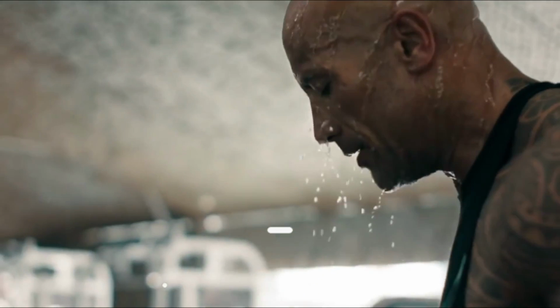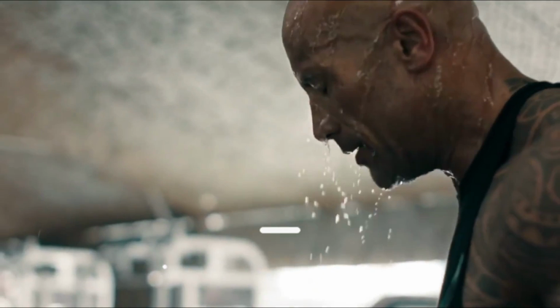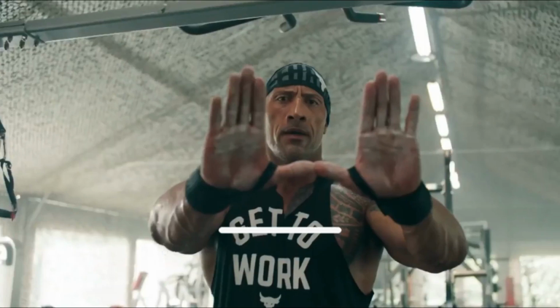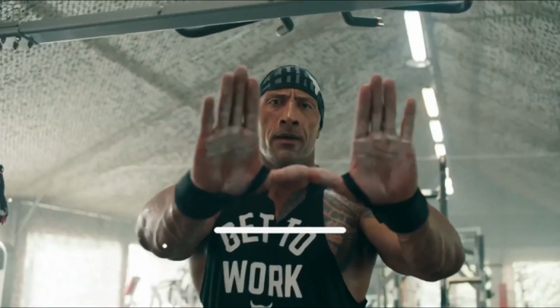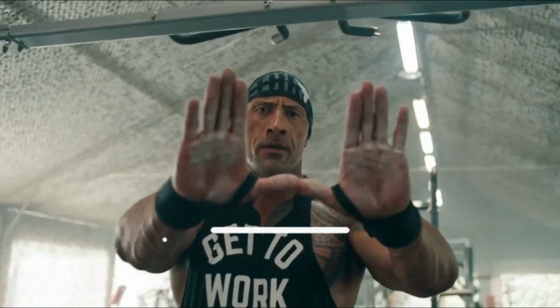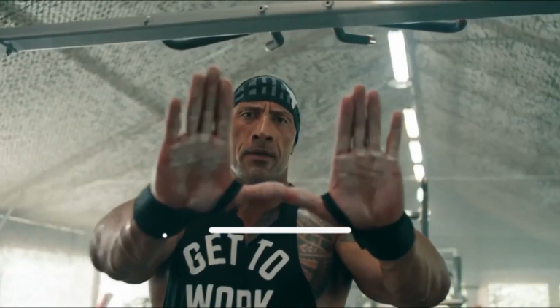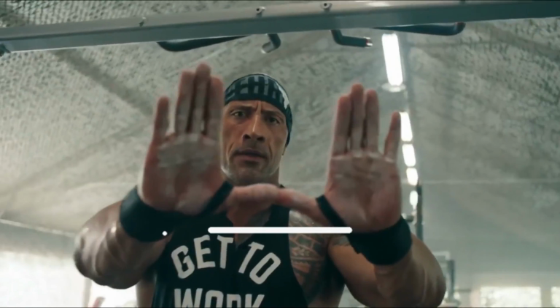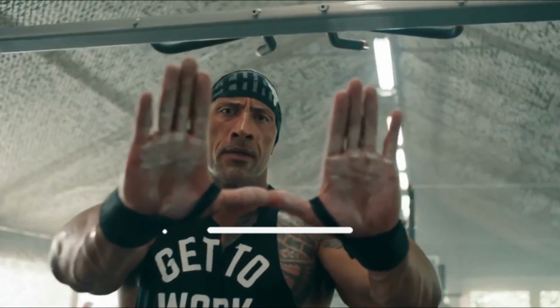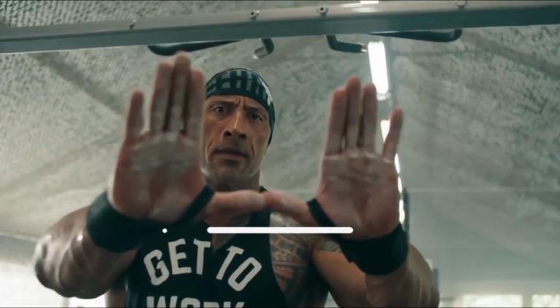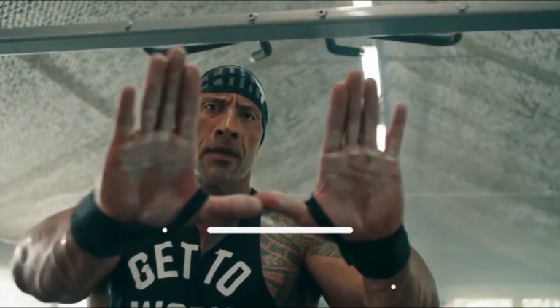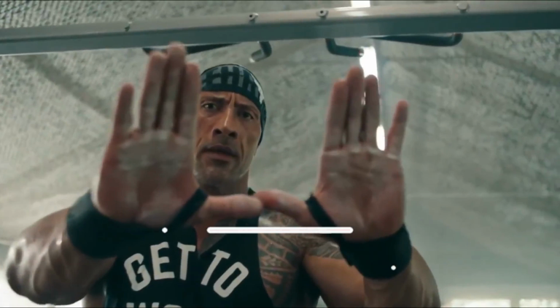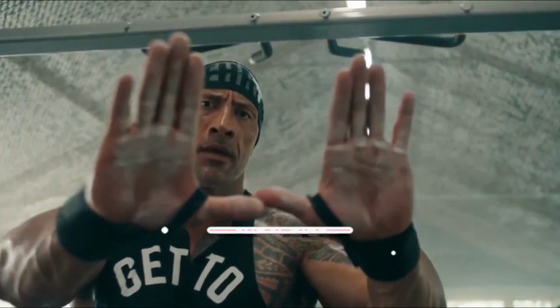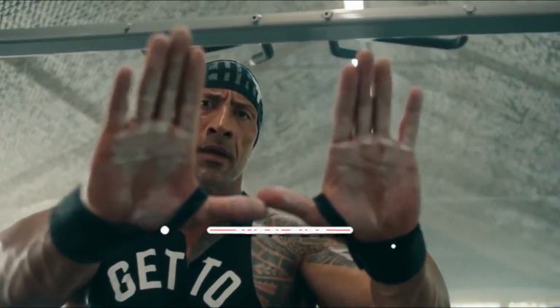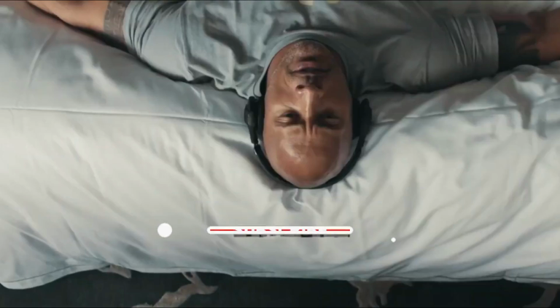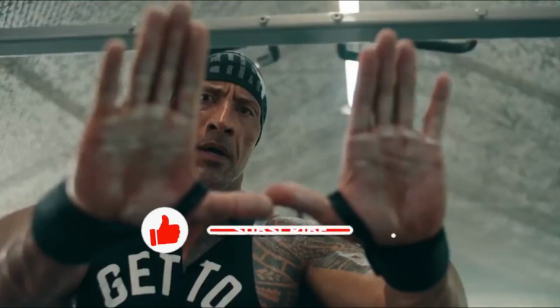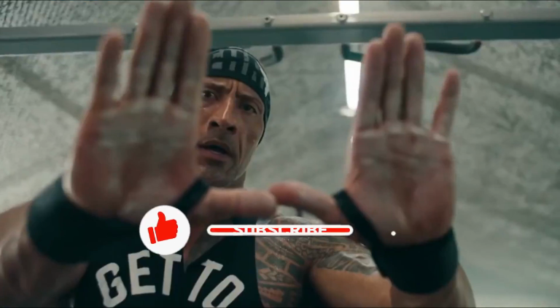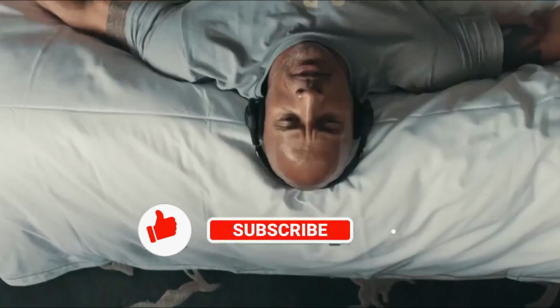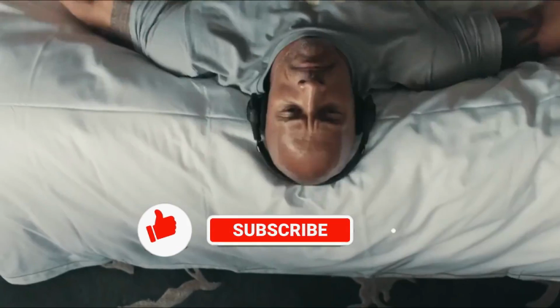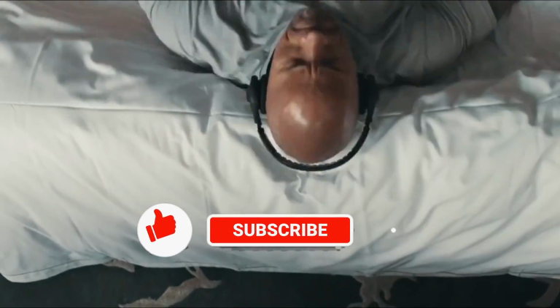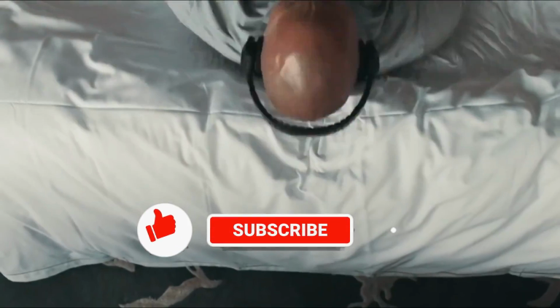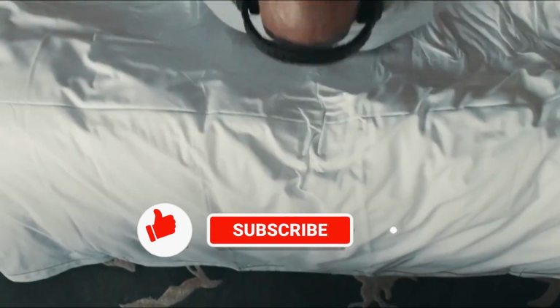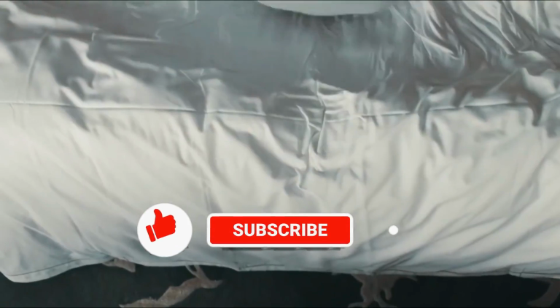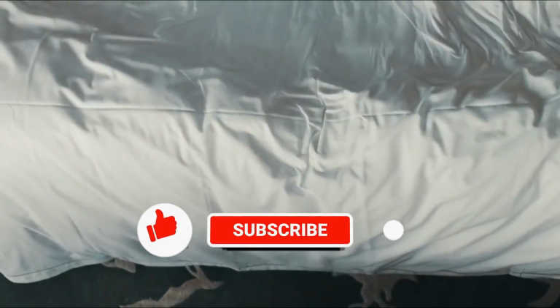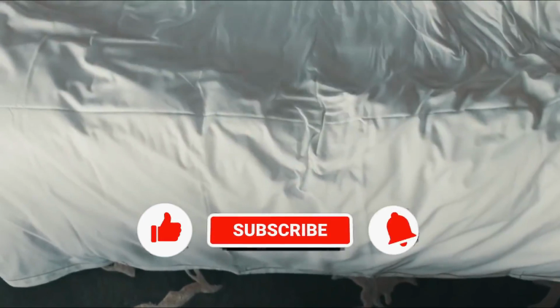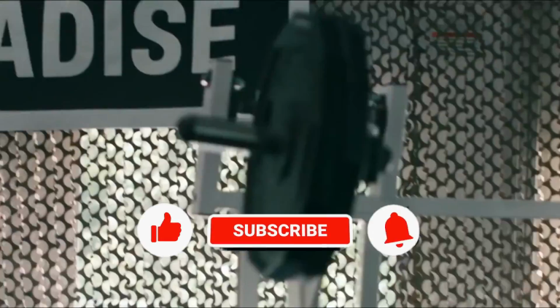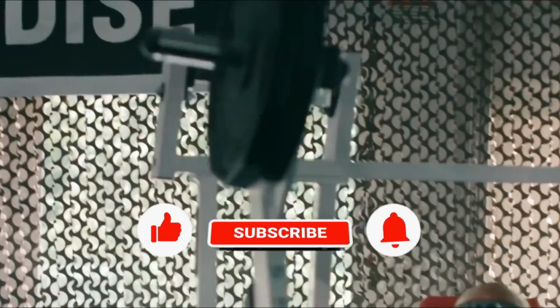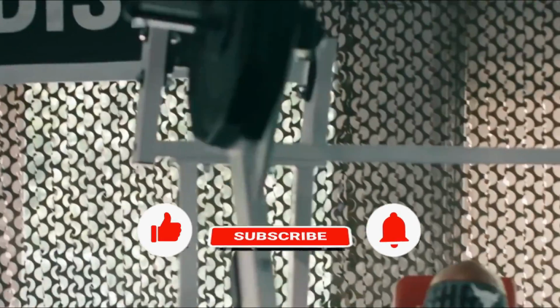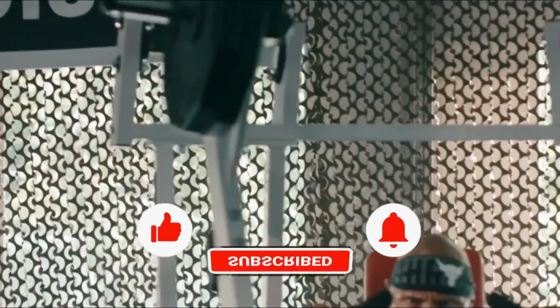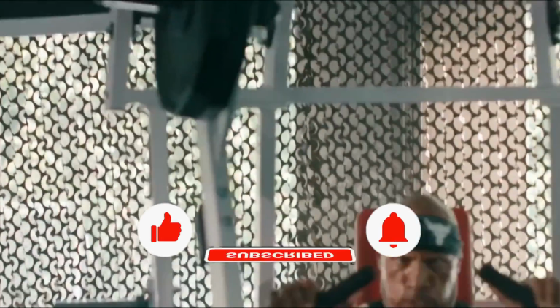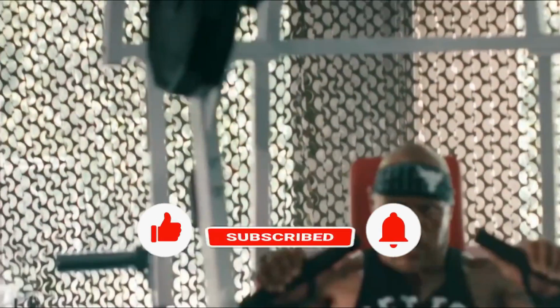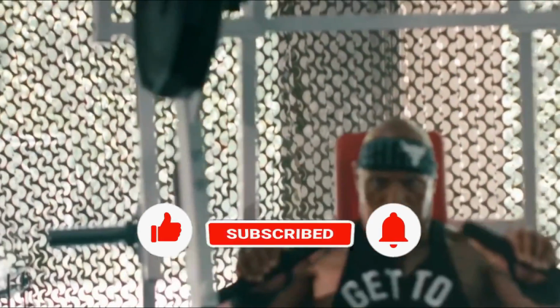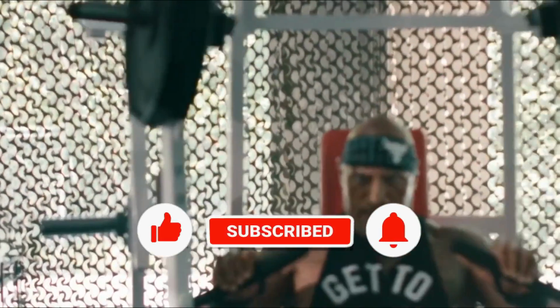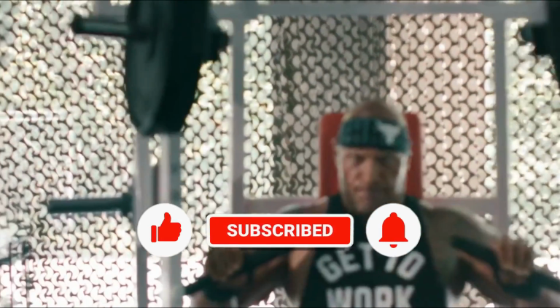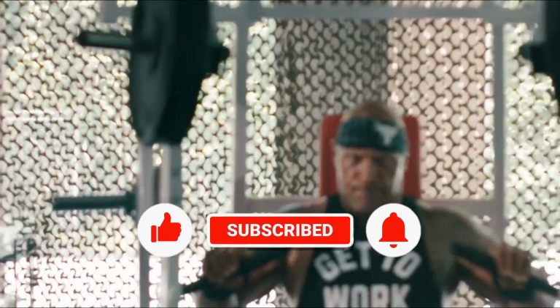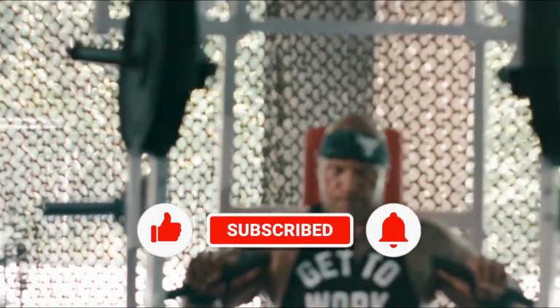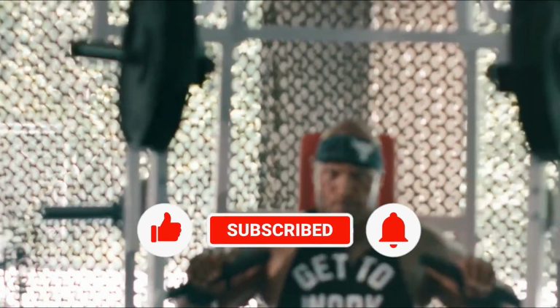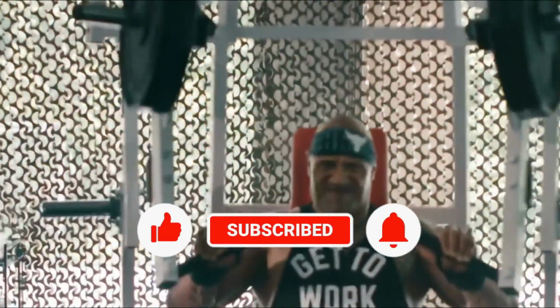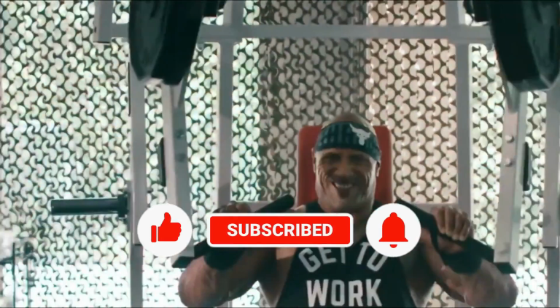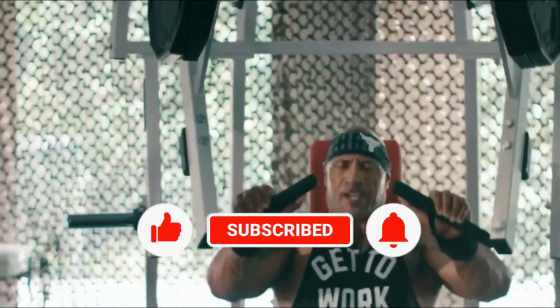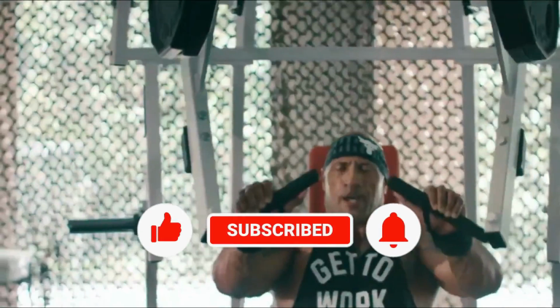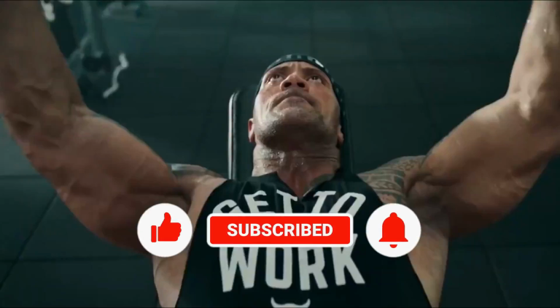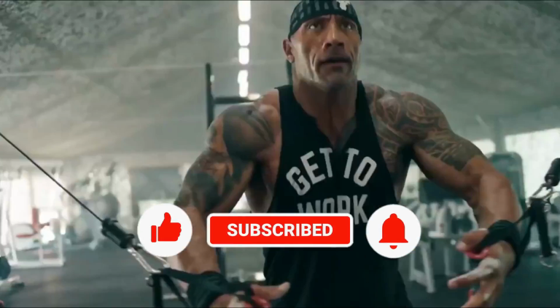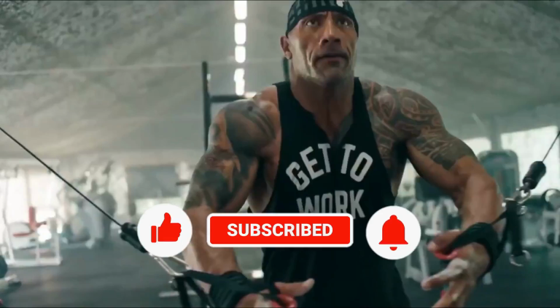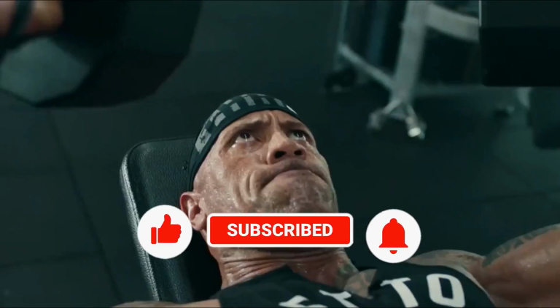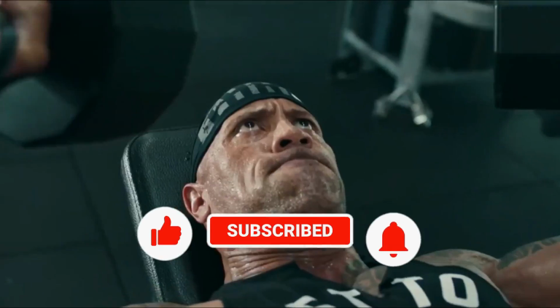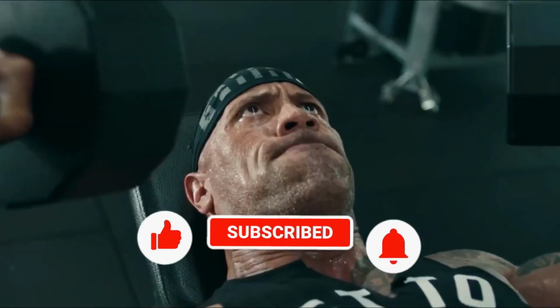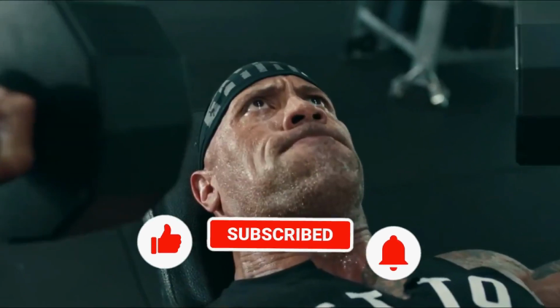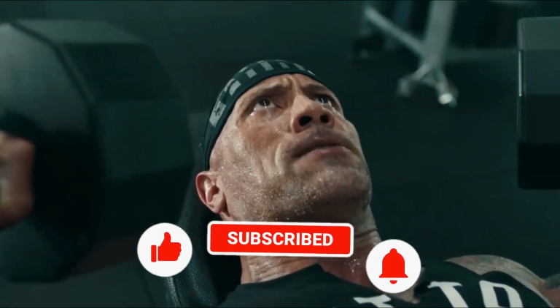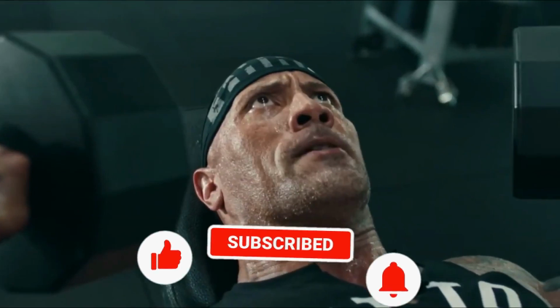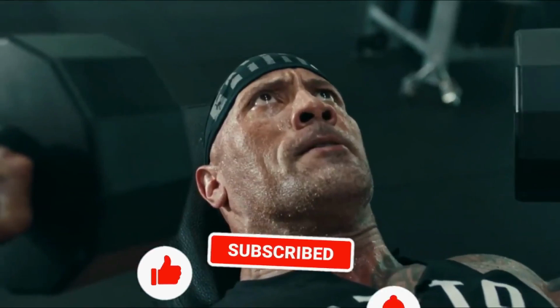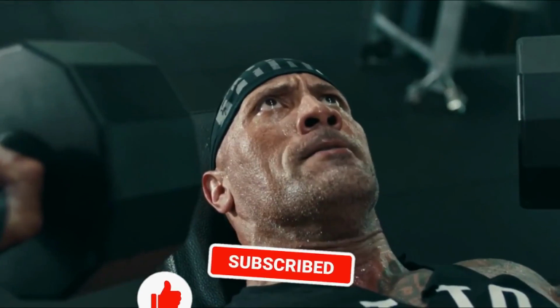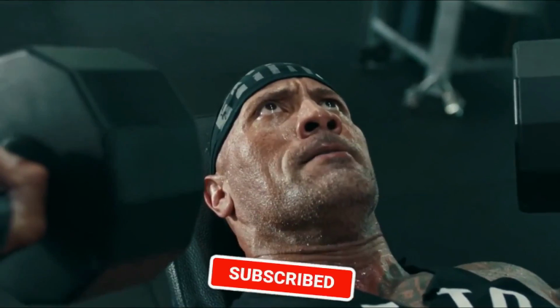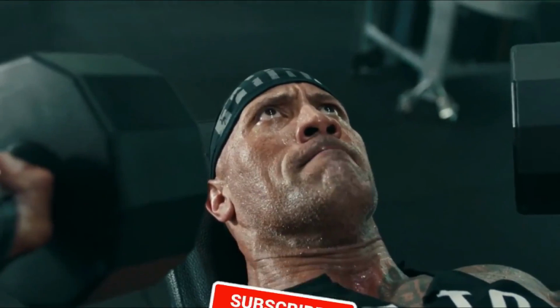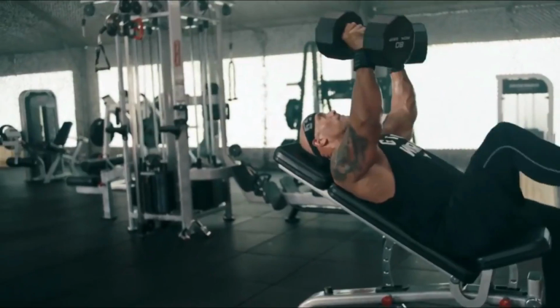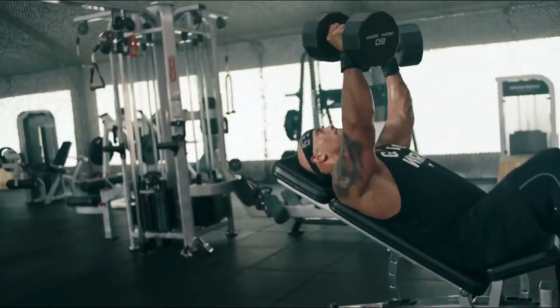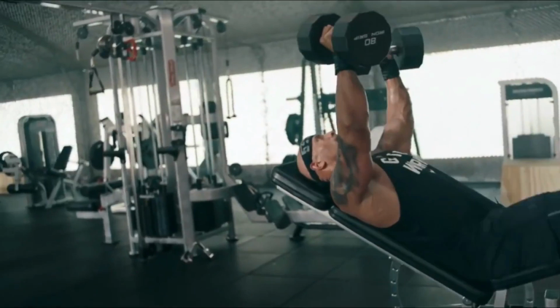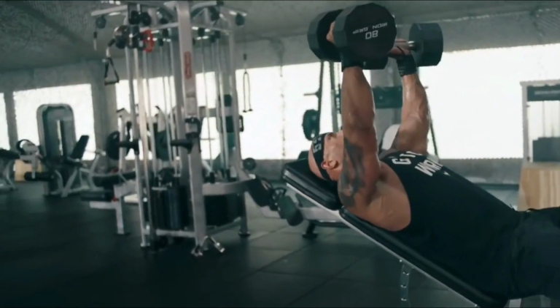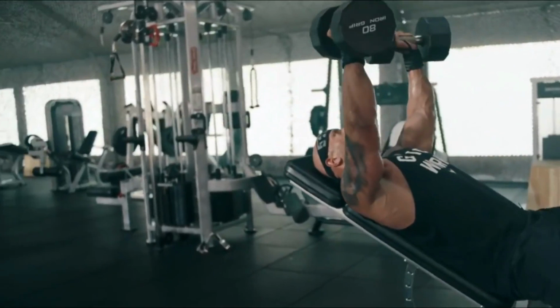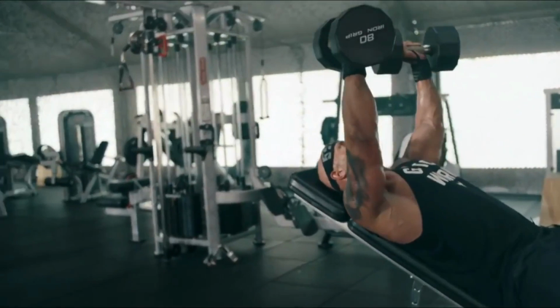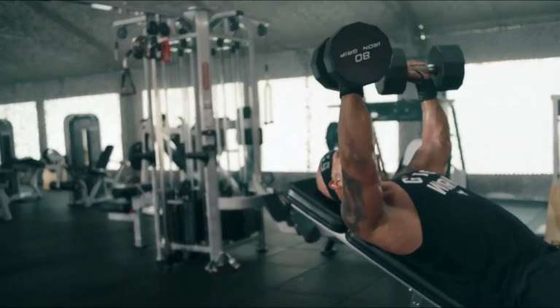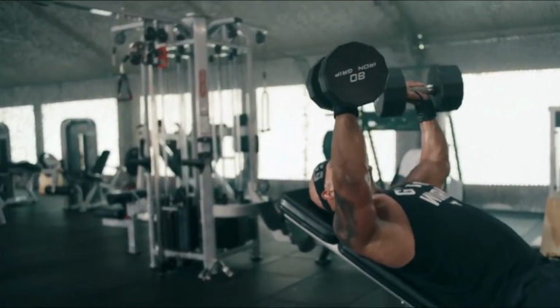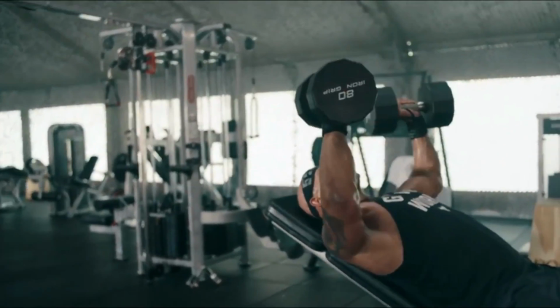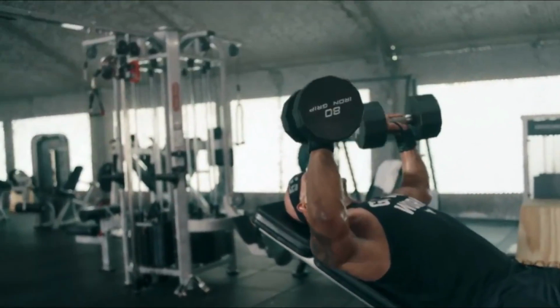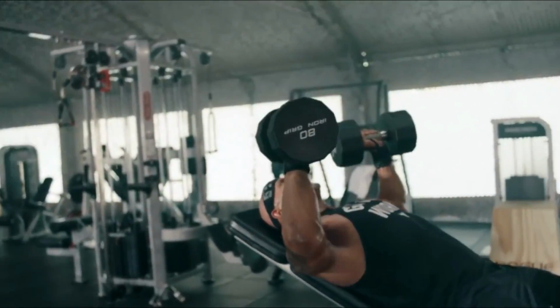Before starting this video, please like this video and subscribe to our channel for future updates.